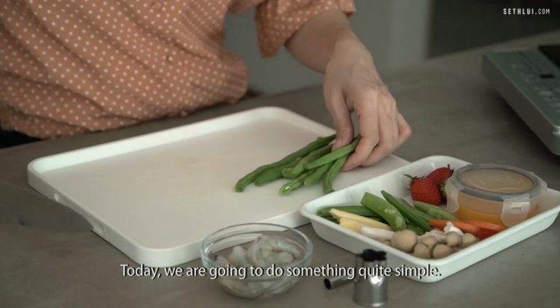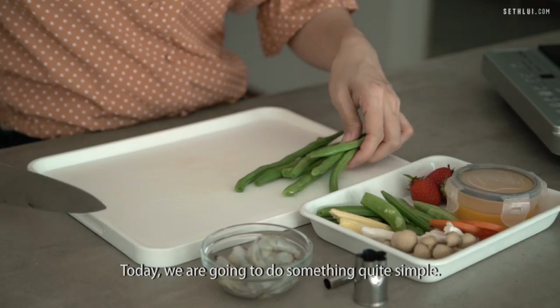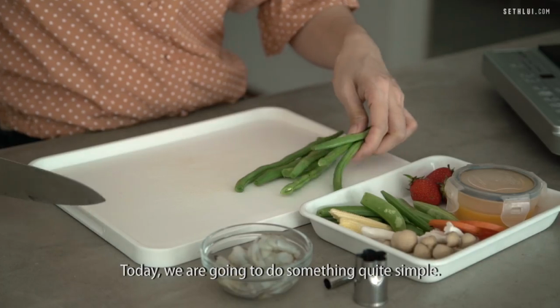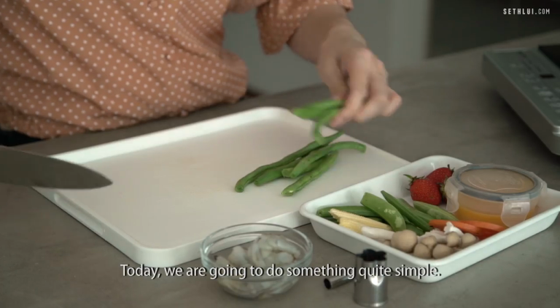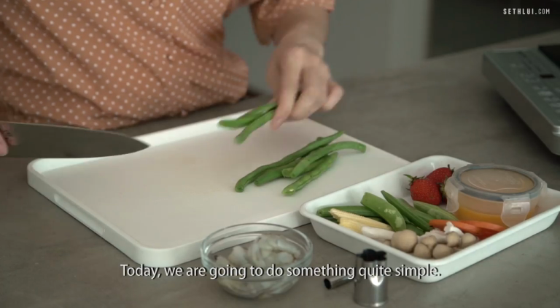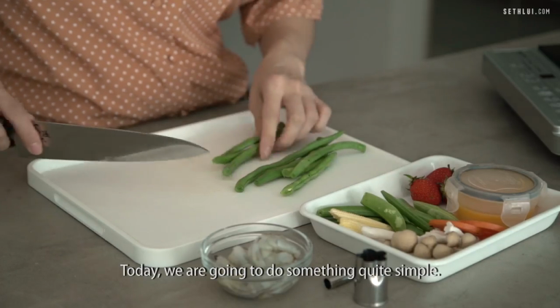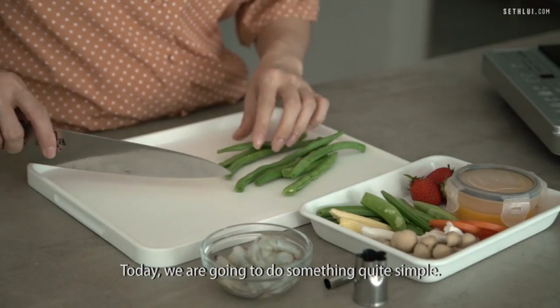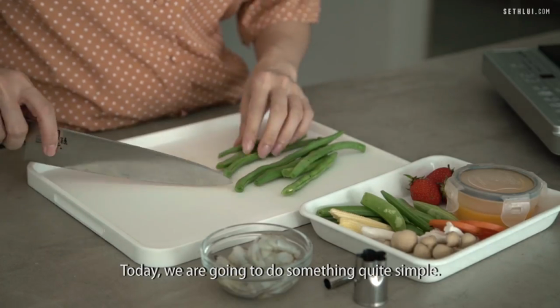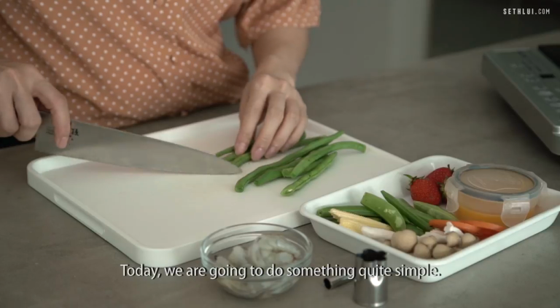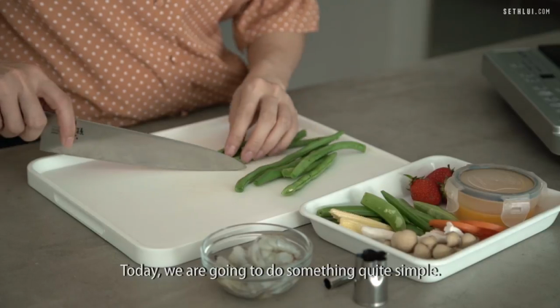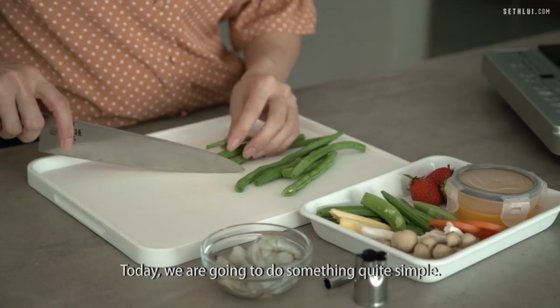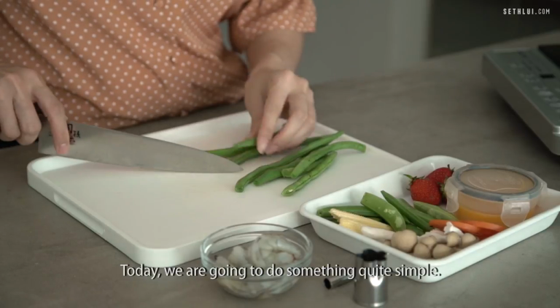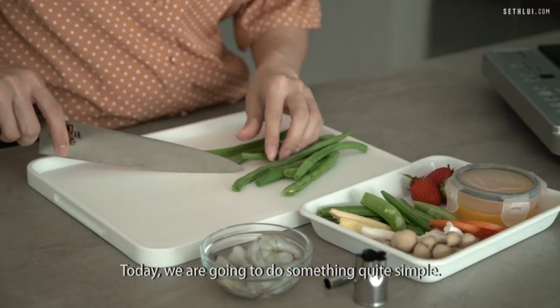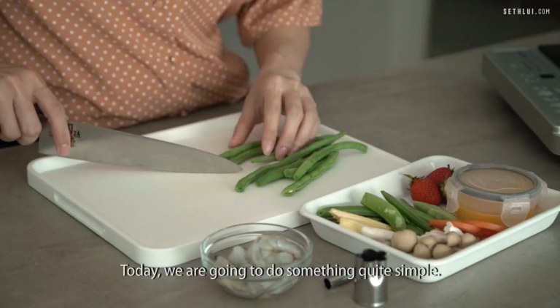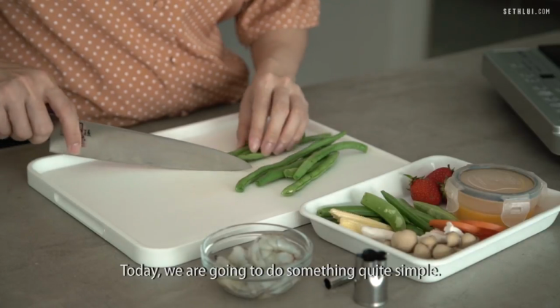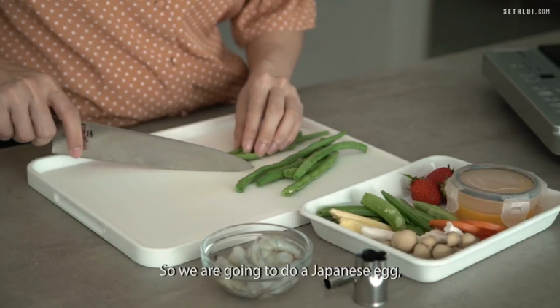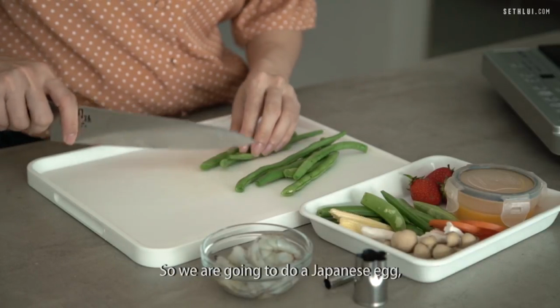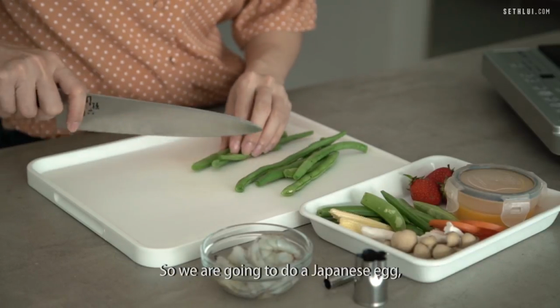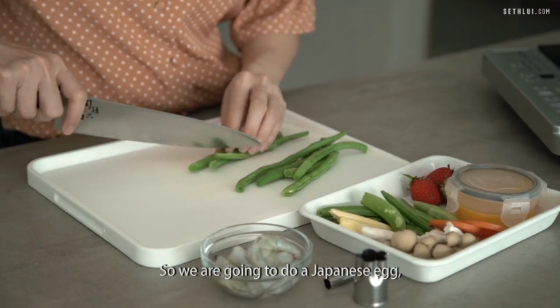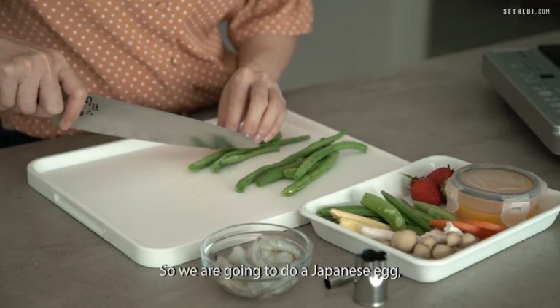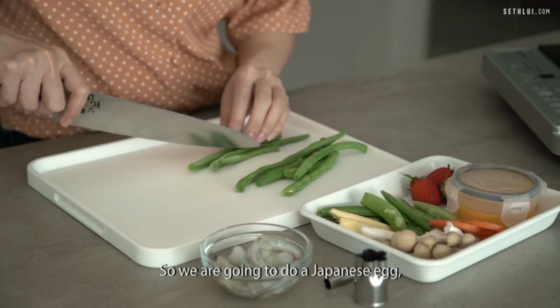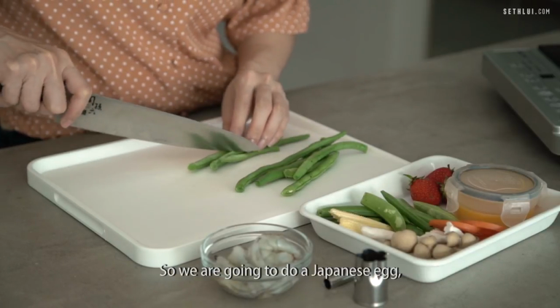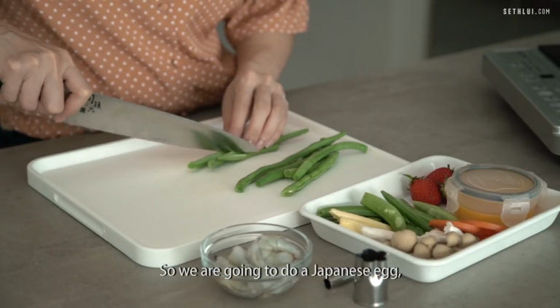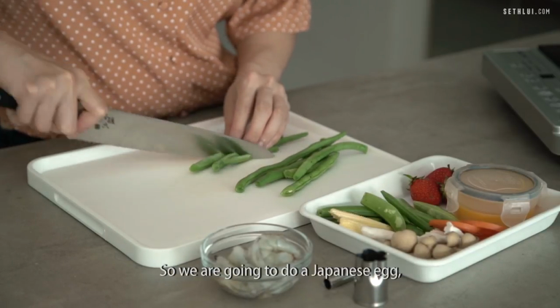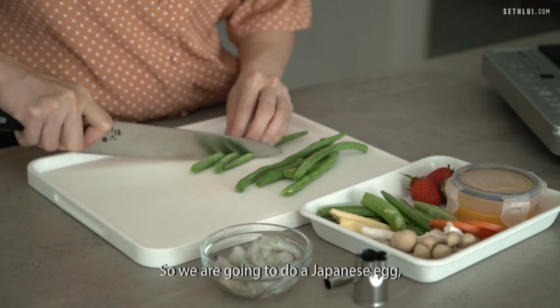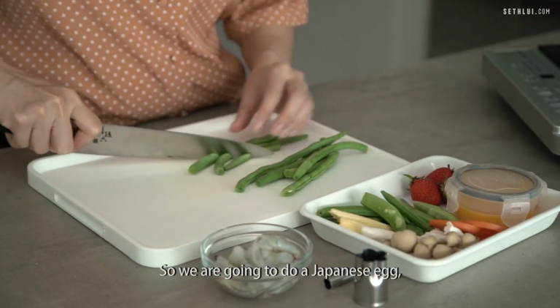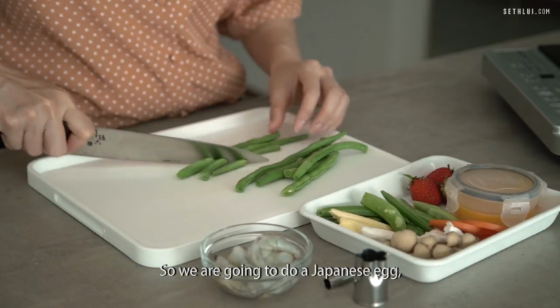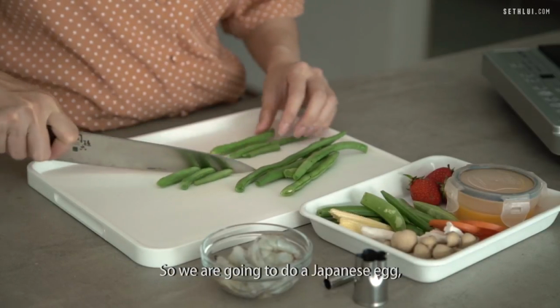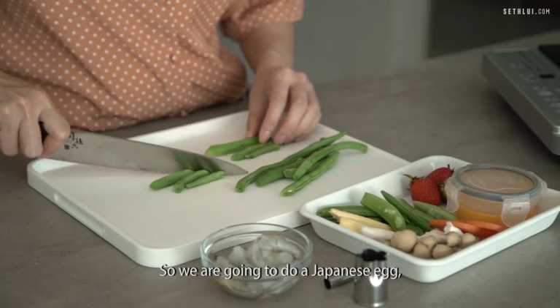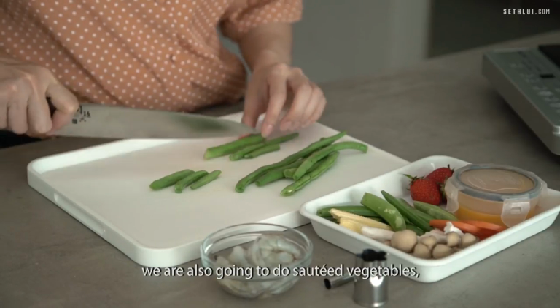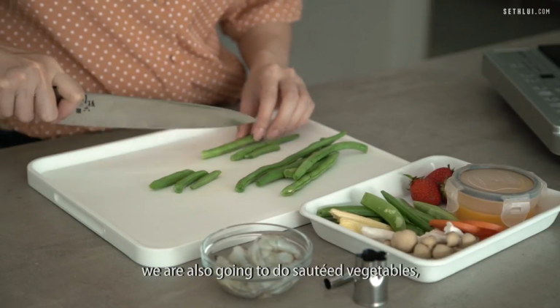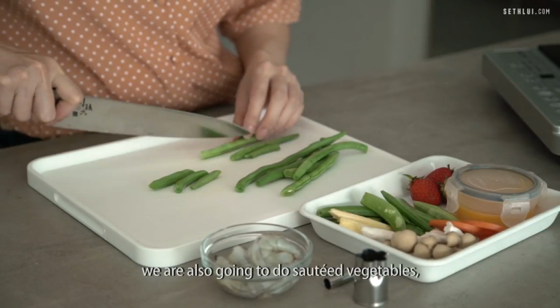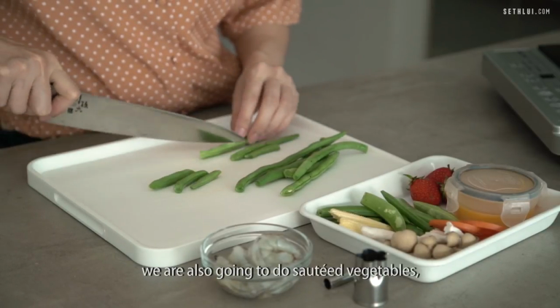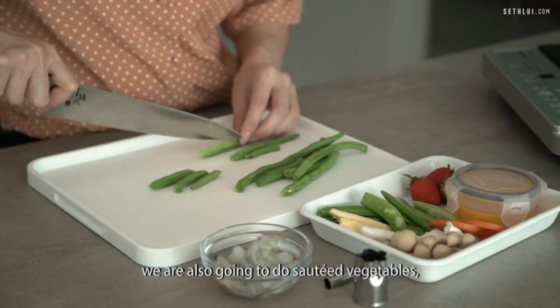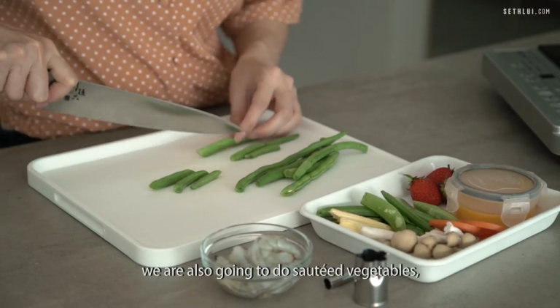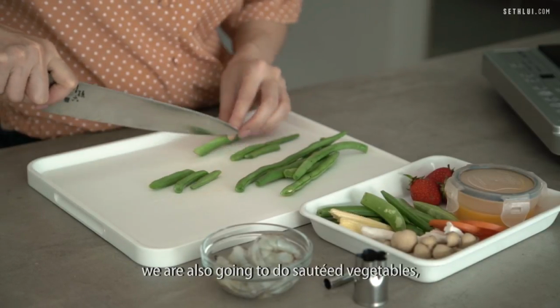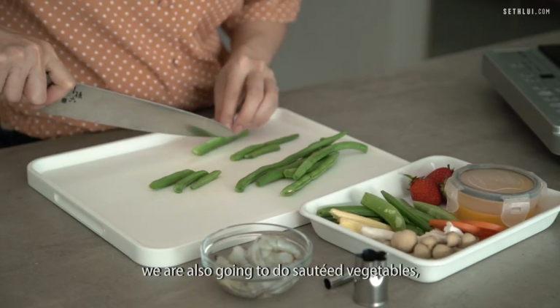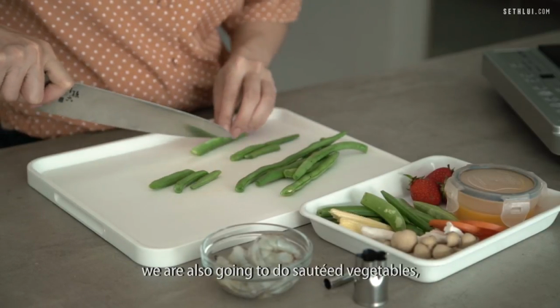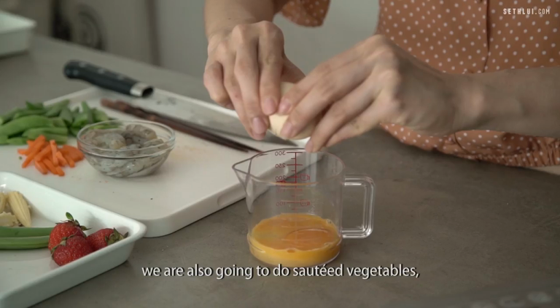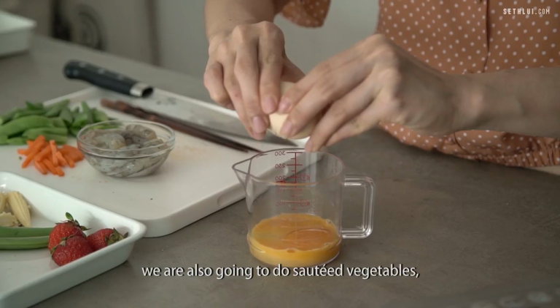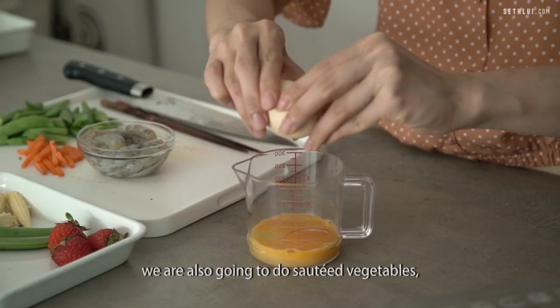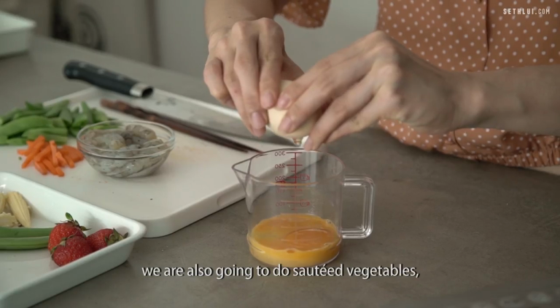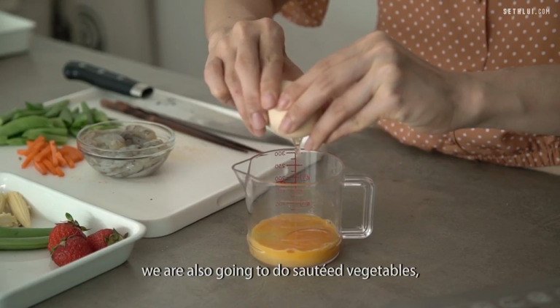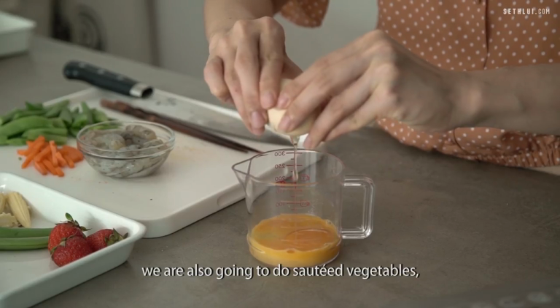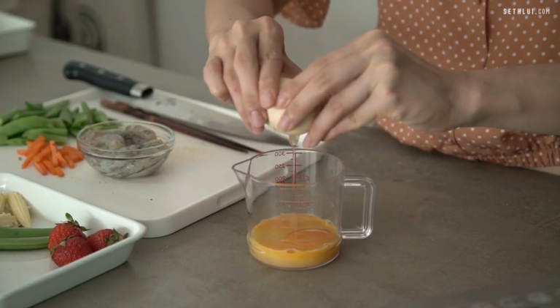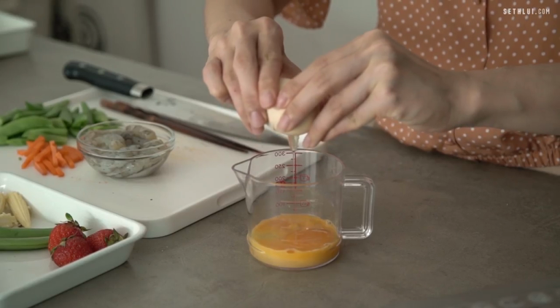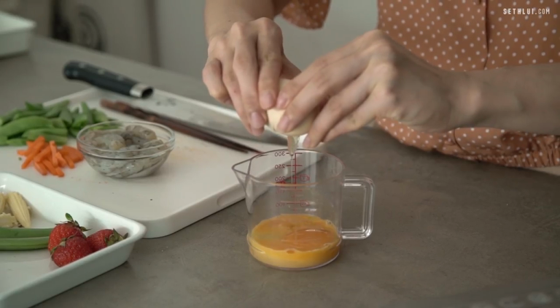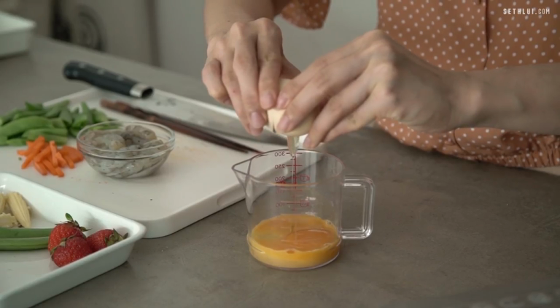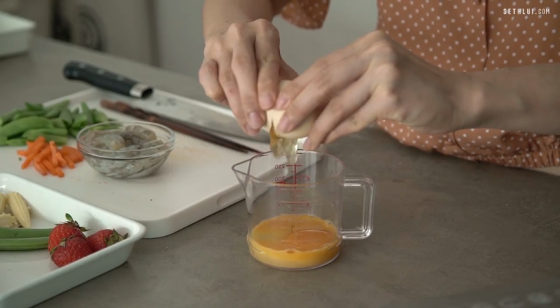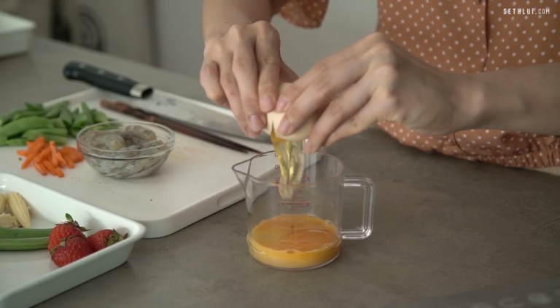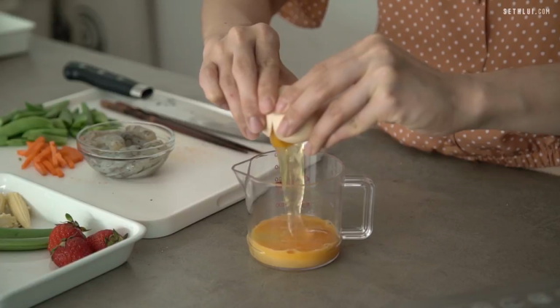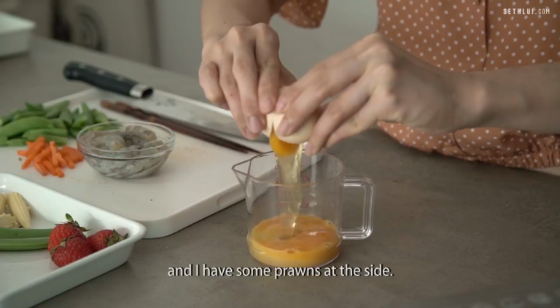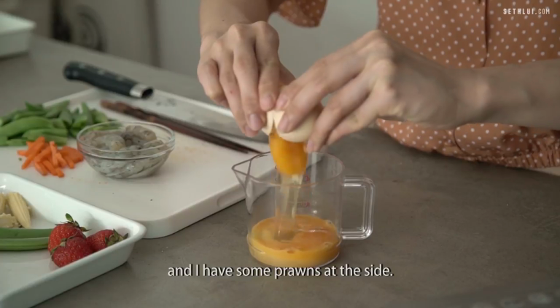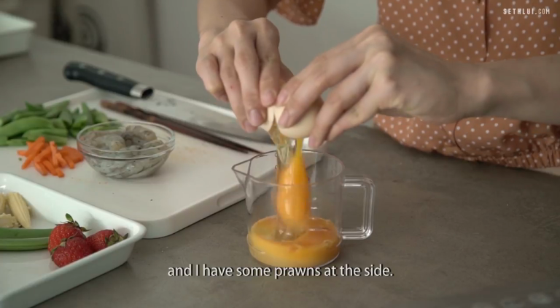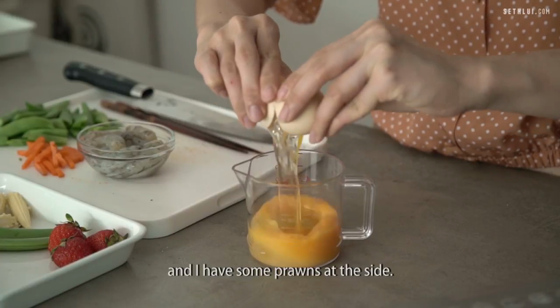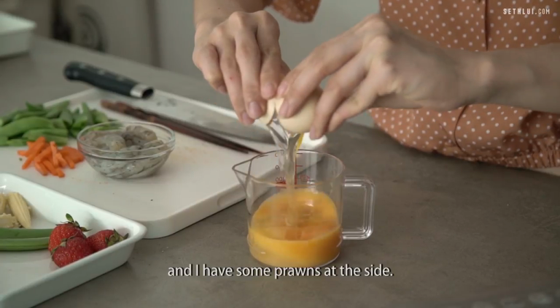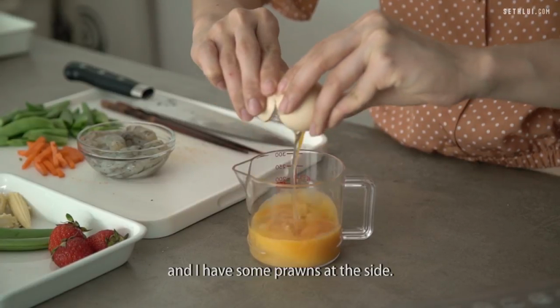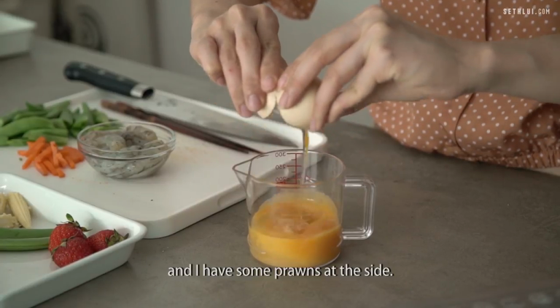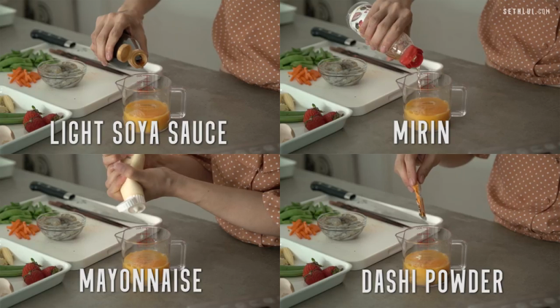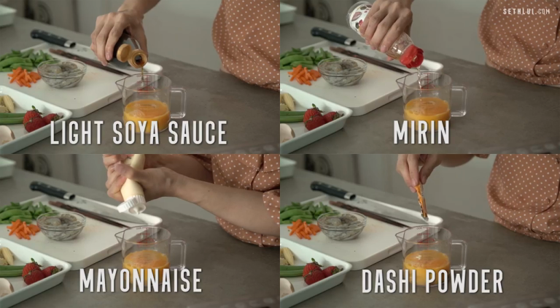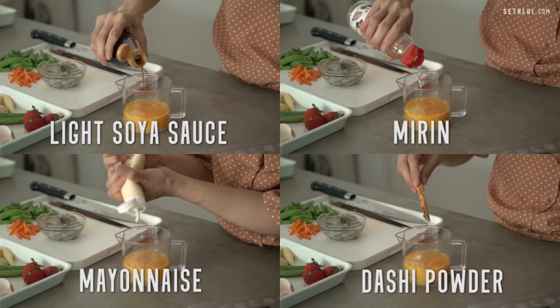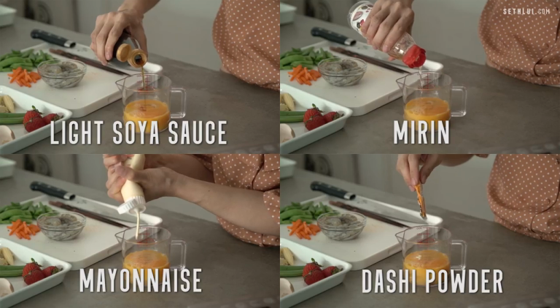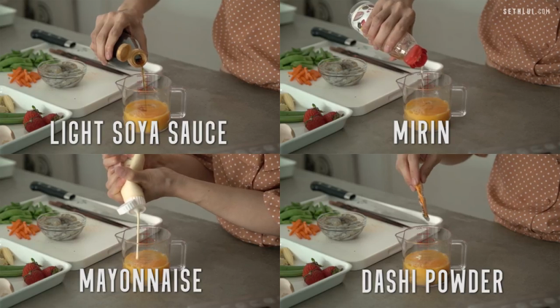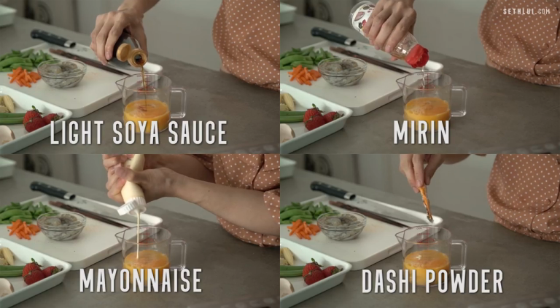Today we're going to do something quite simple. We're going to do a Japanese egg. We're also going to do salted vegetables and I have some prawns on the side.